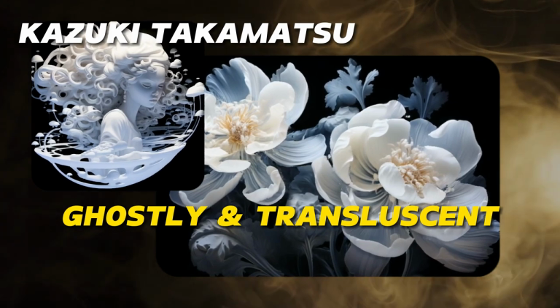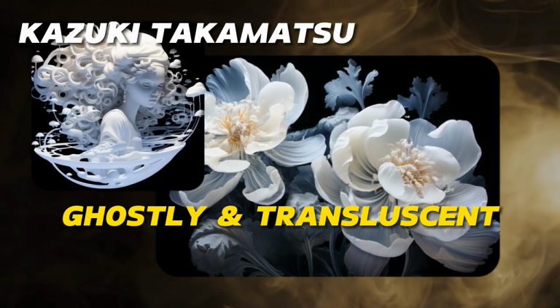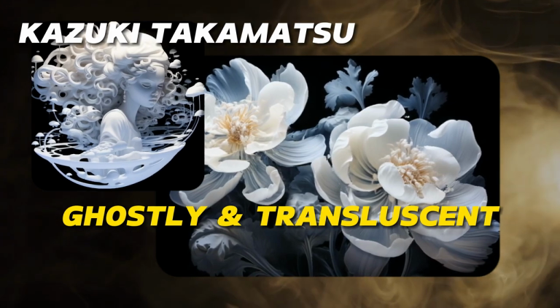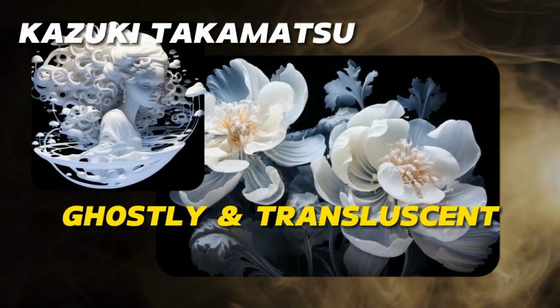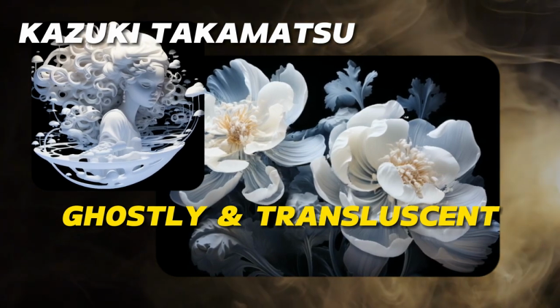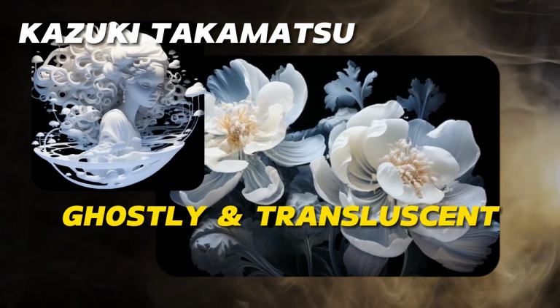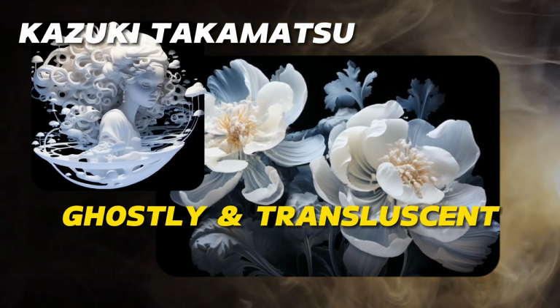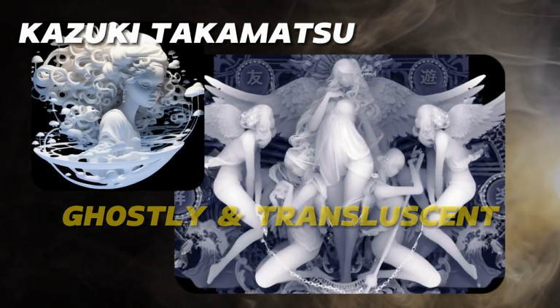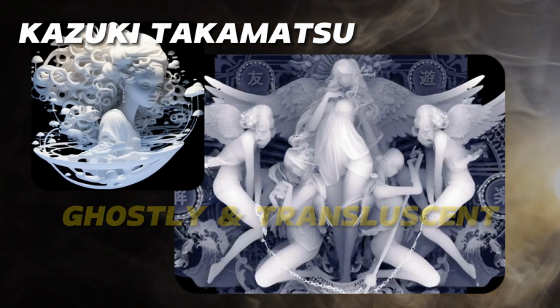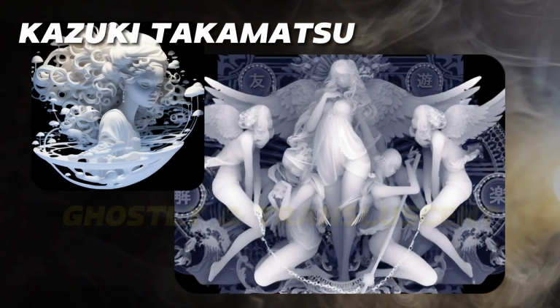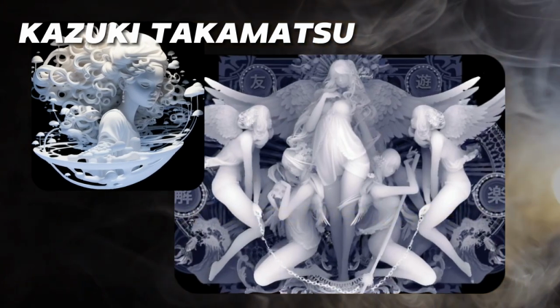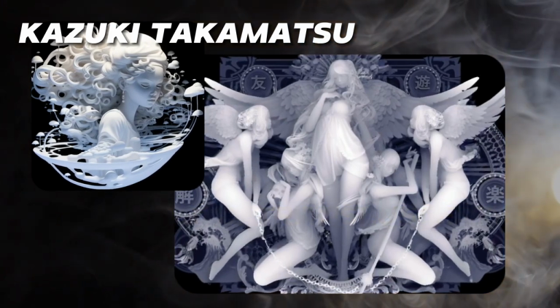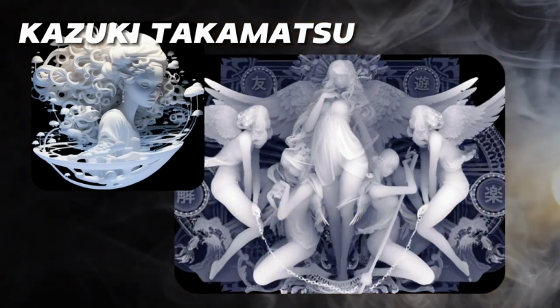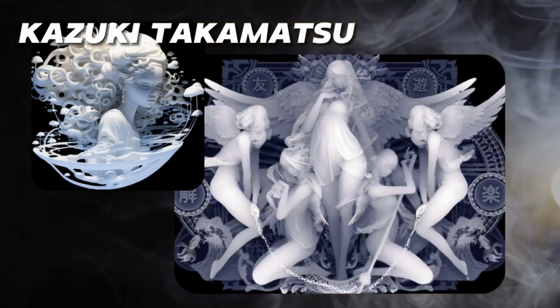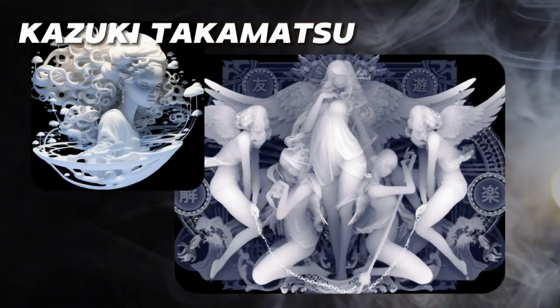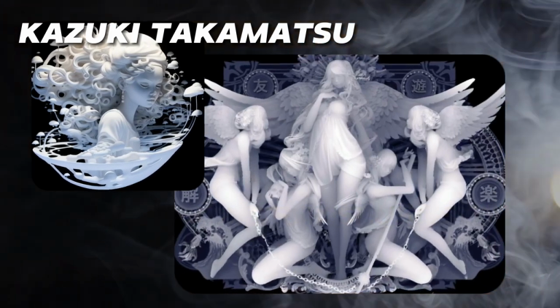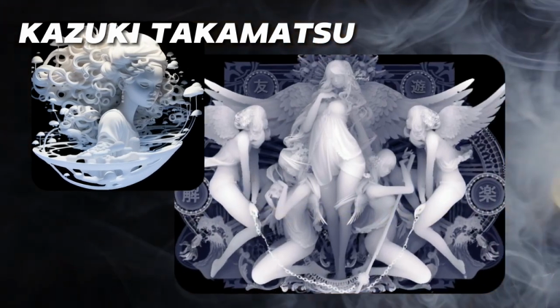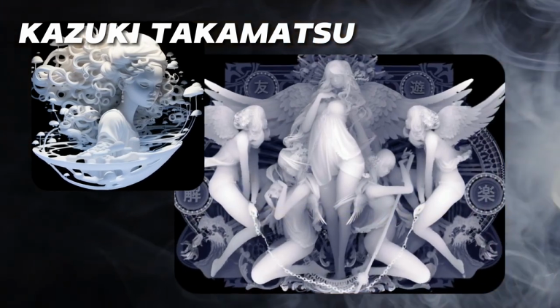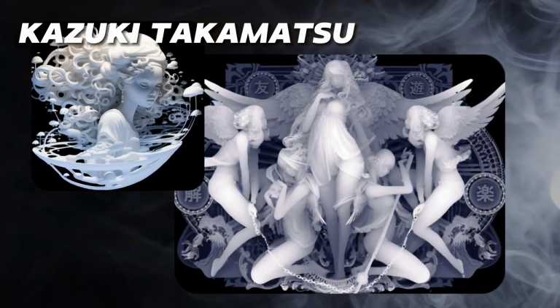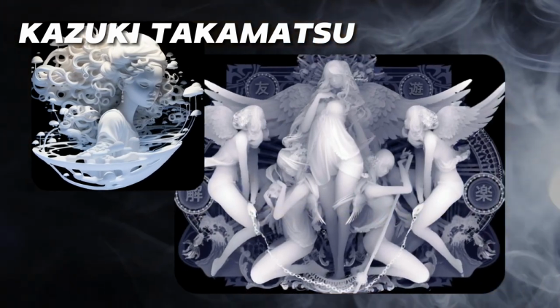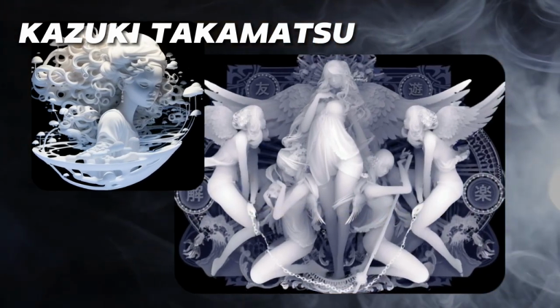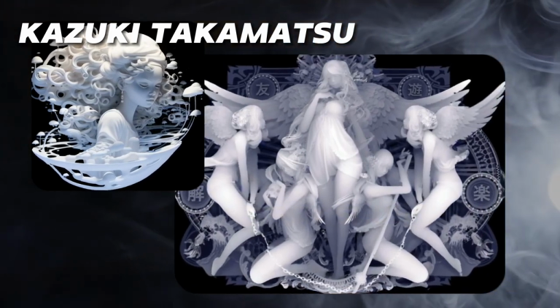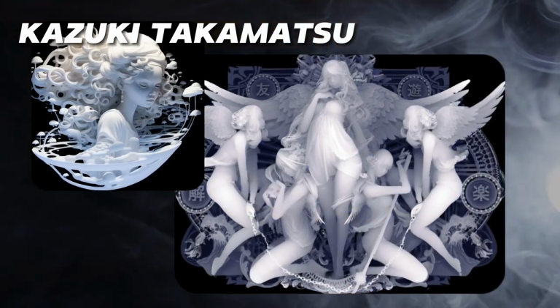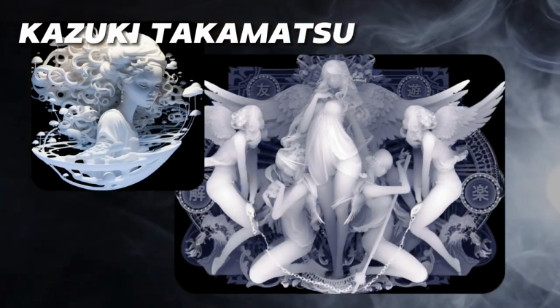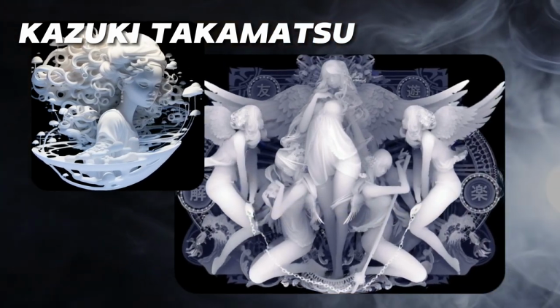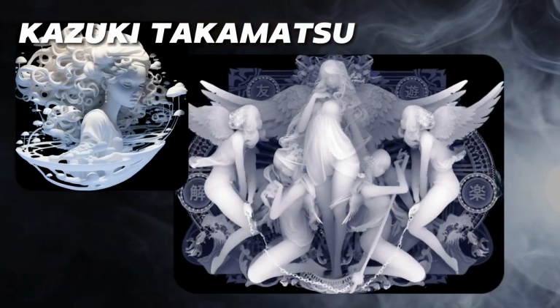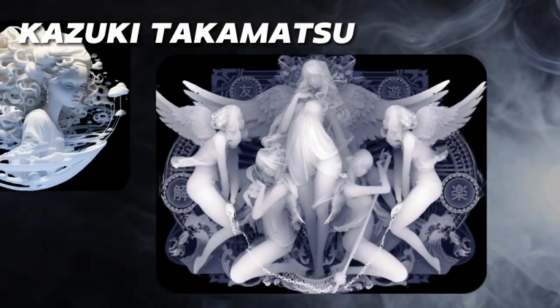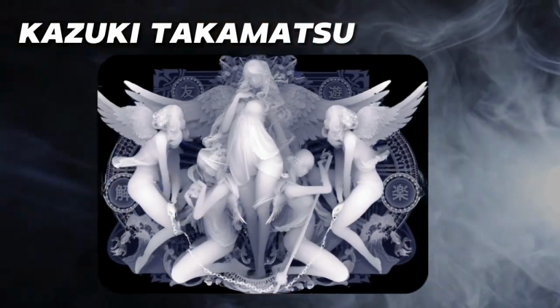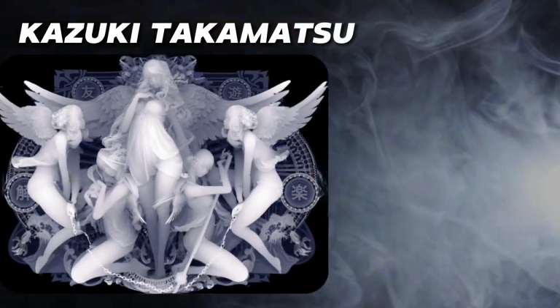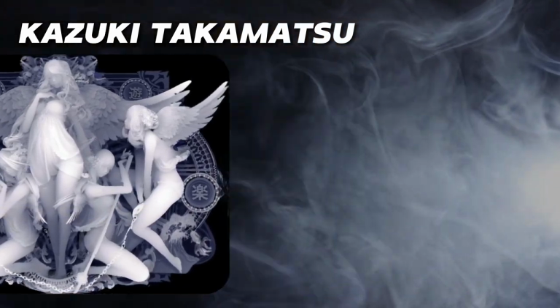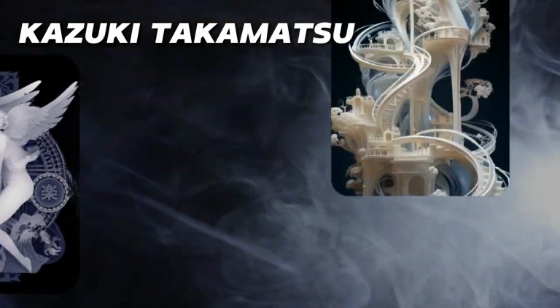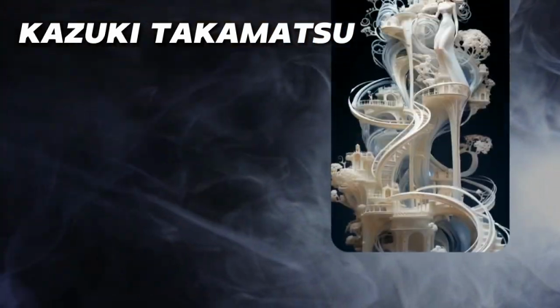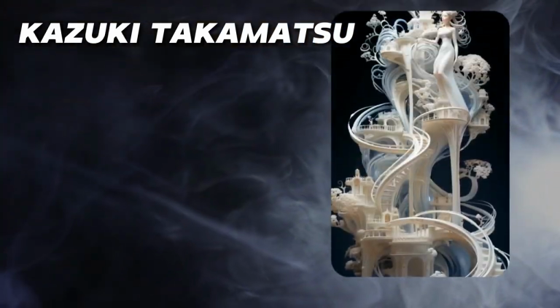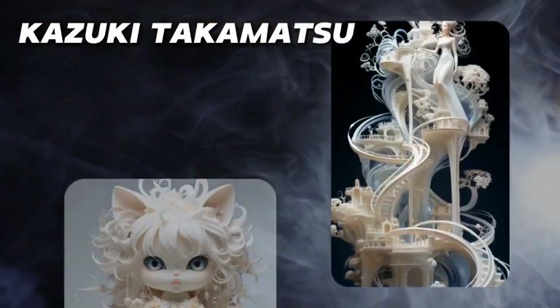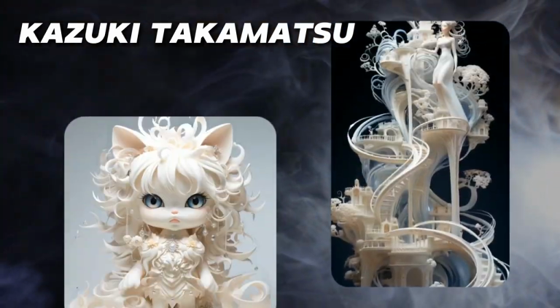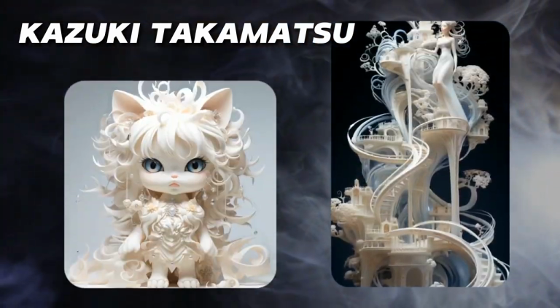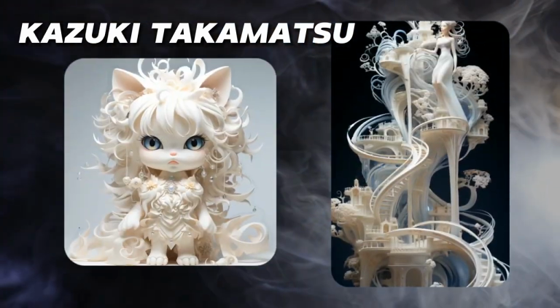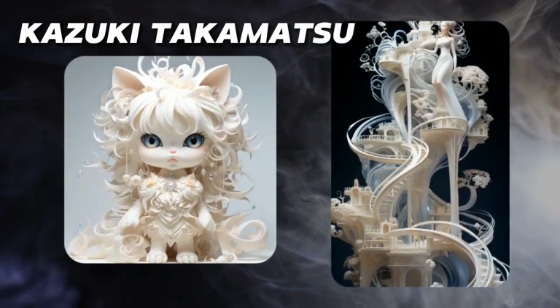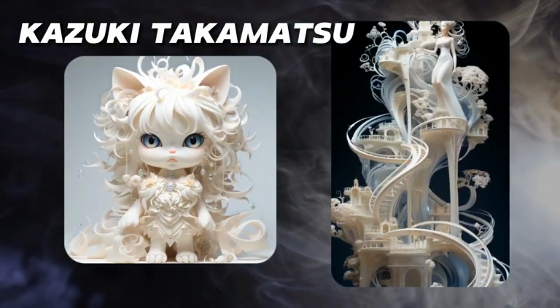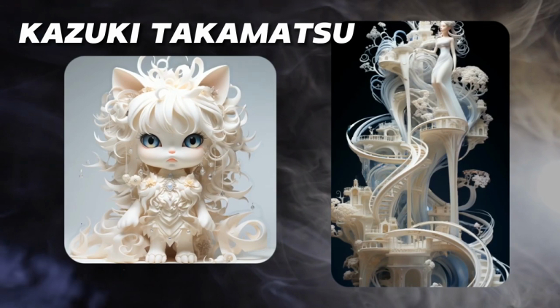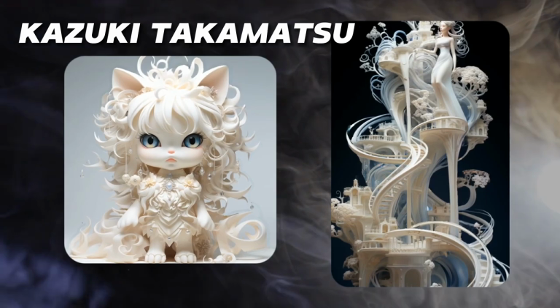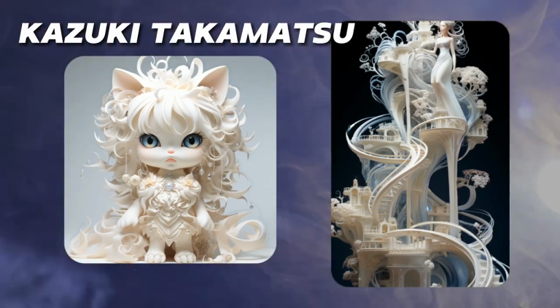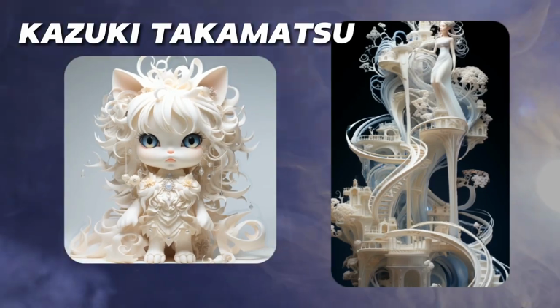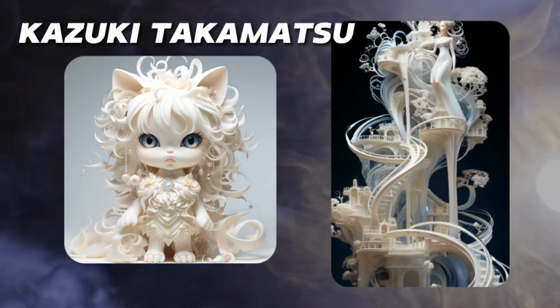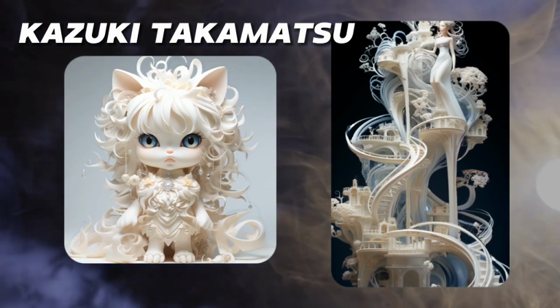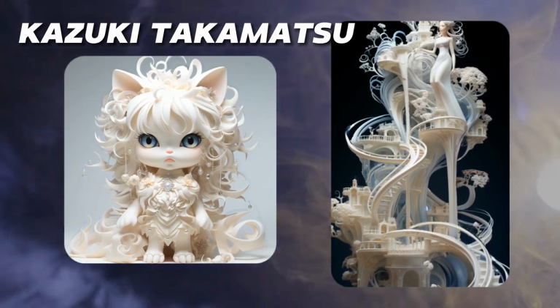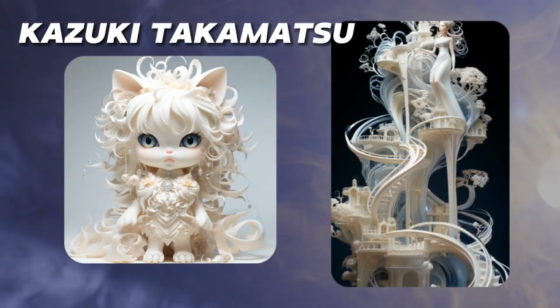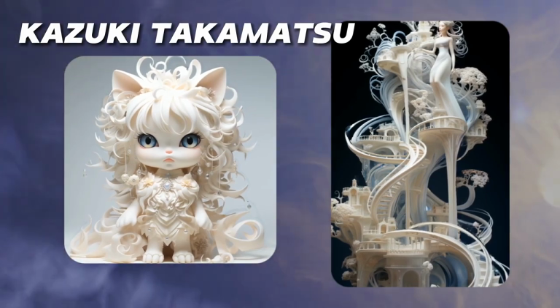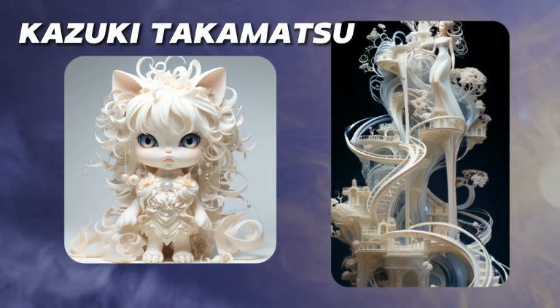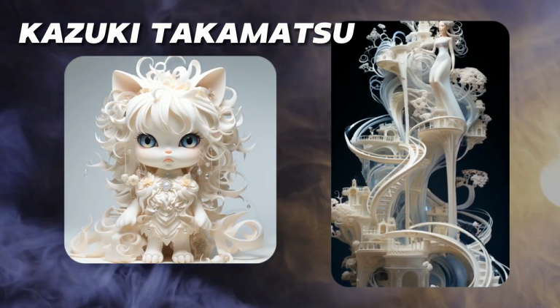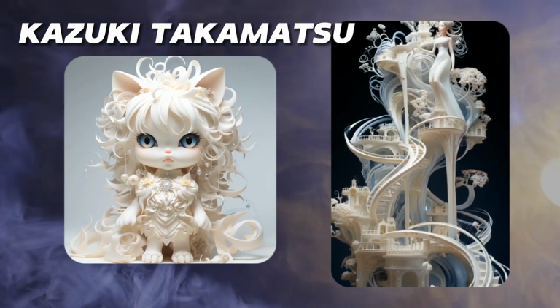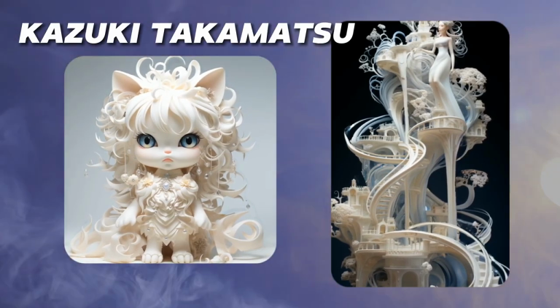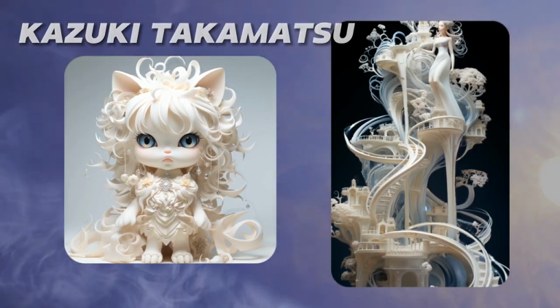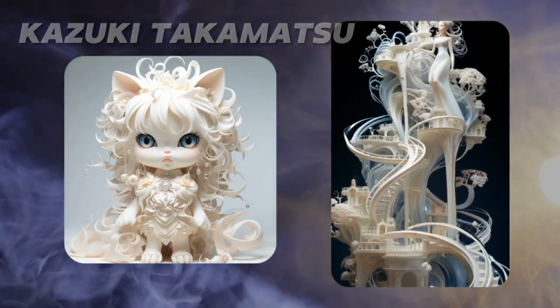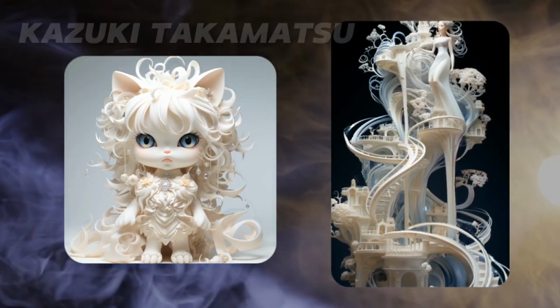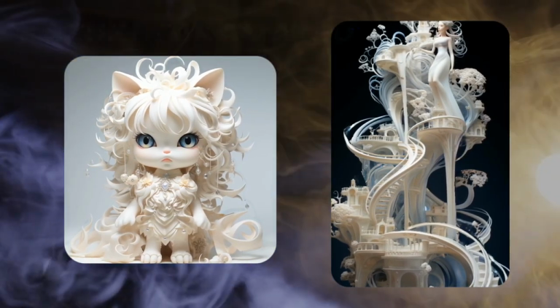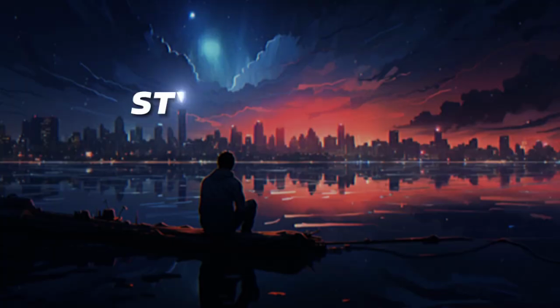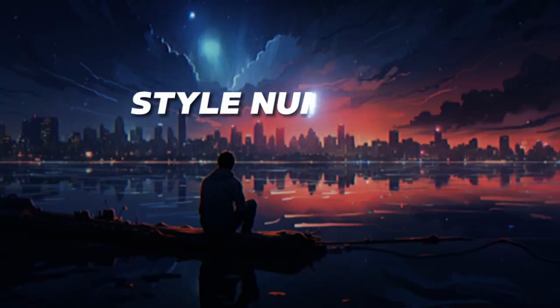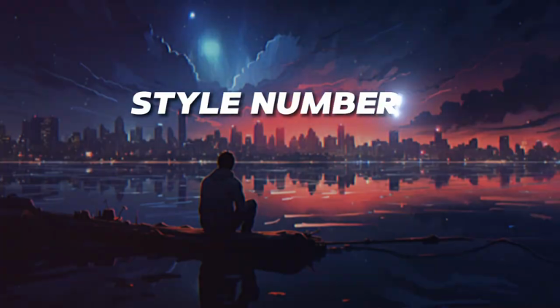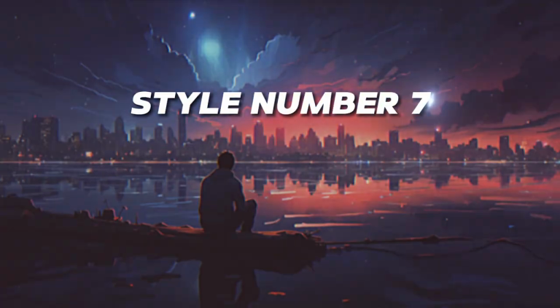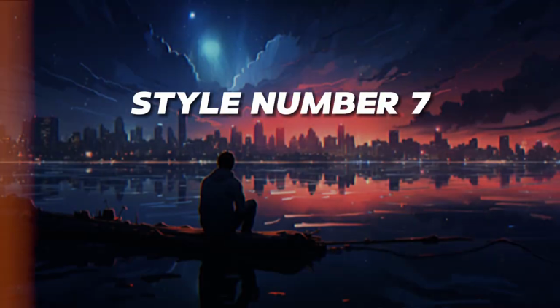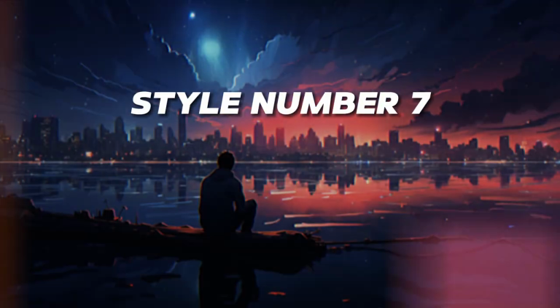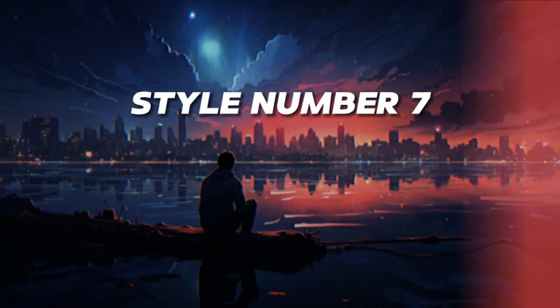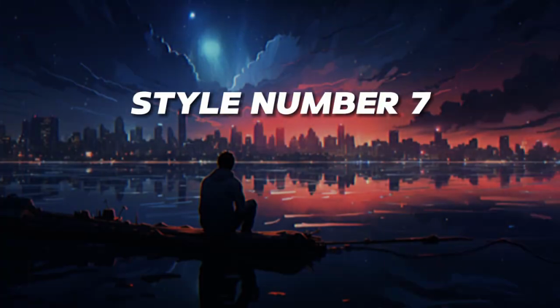Style number six: Kazuki Takamatsu. Takamatsu's art uses a unique 3D mapping technique developed by him to create ghostly, translucent black and white figures inspired by Japanese subcultures and manga. His haunting paintings have gained a cult following online.